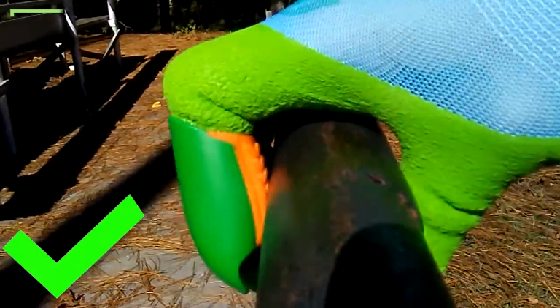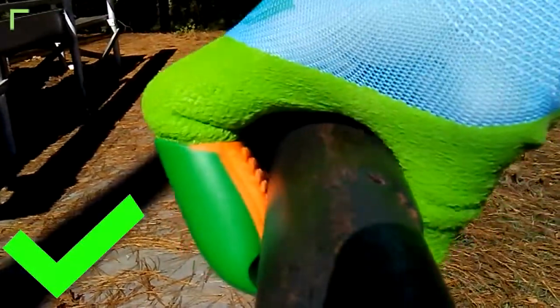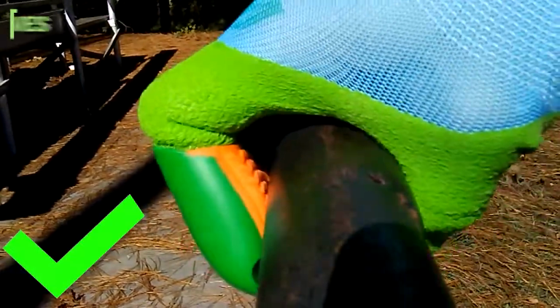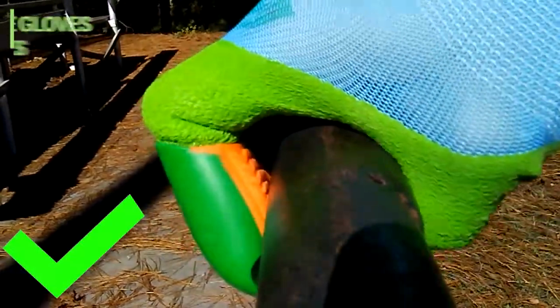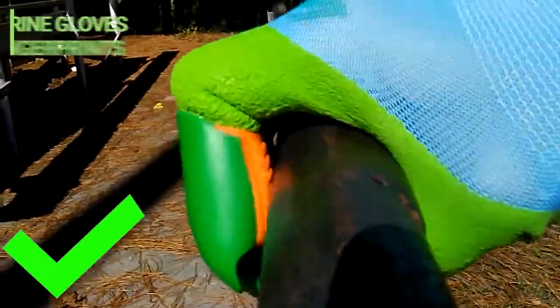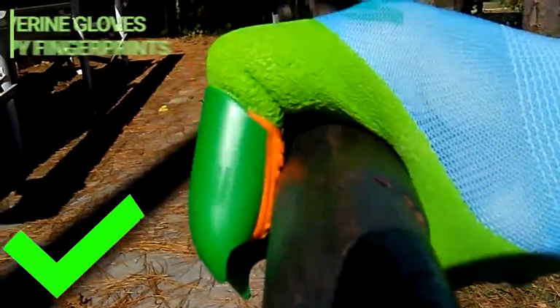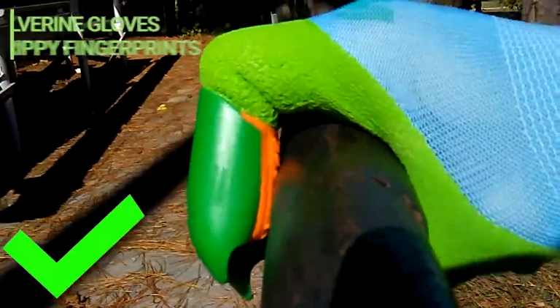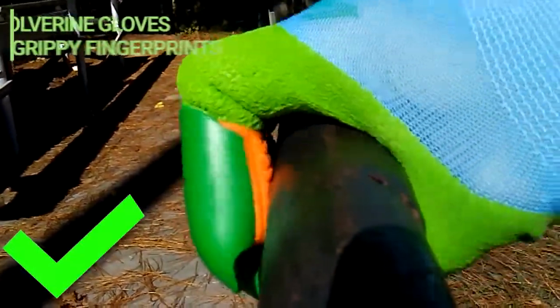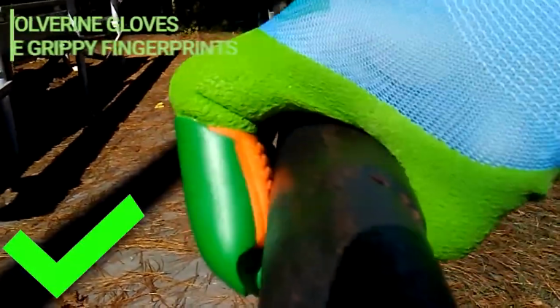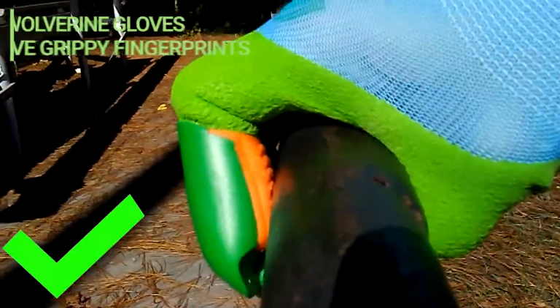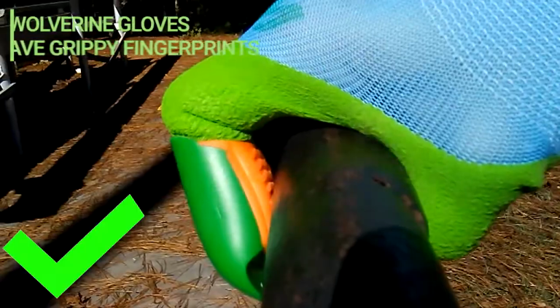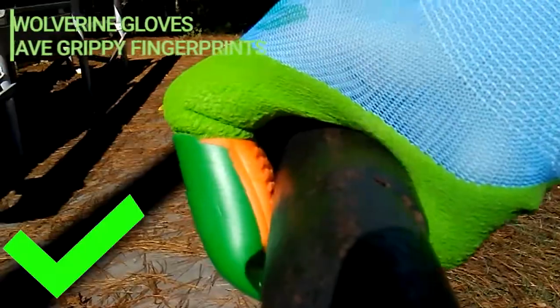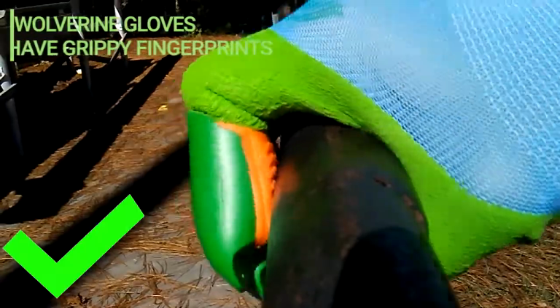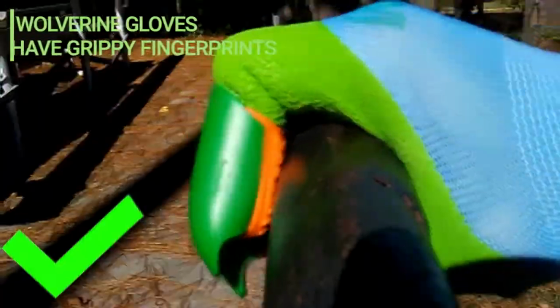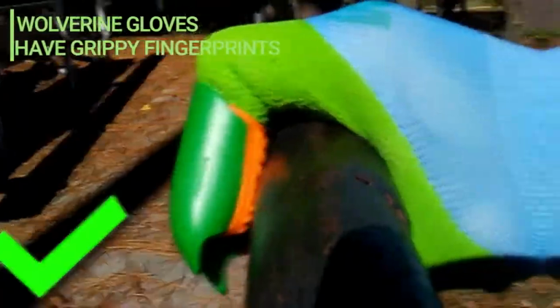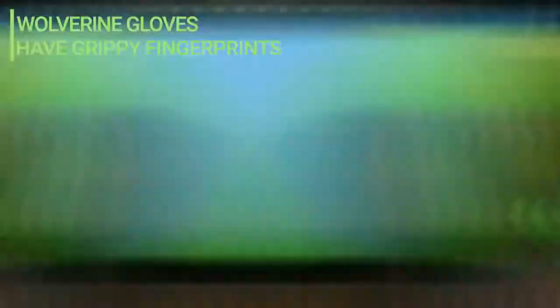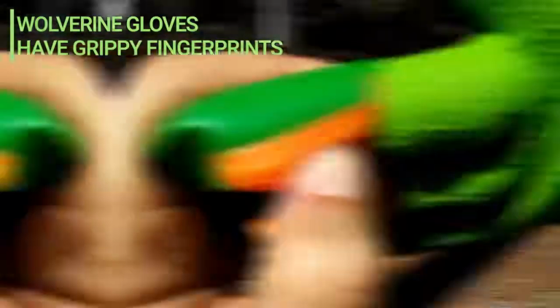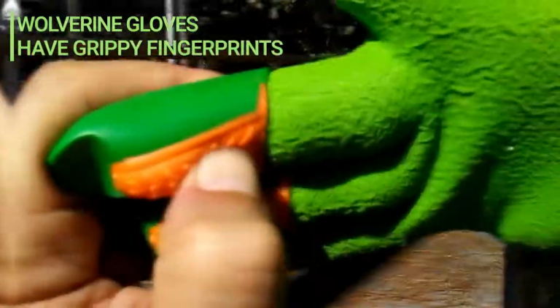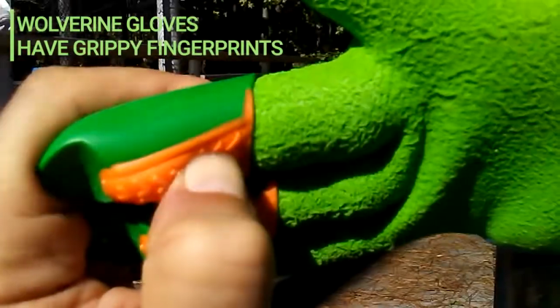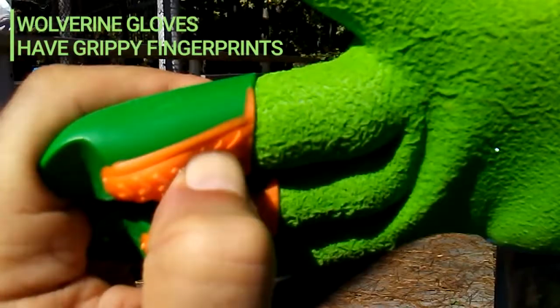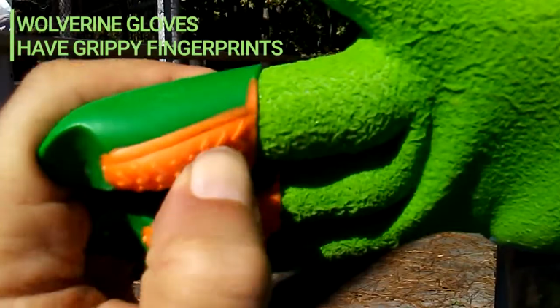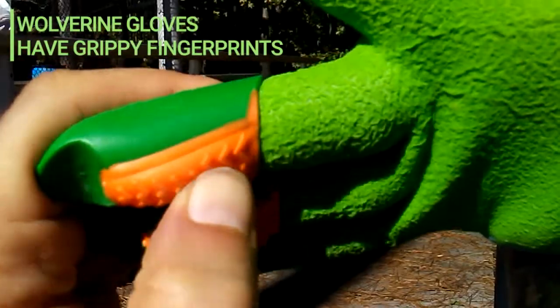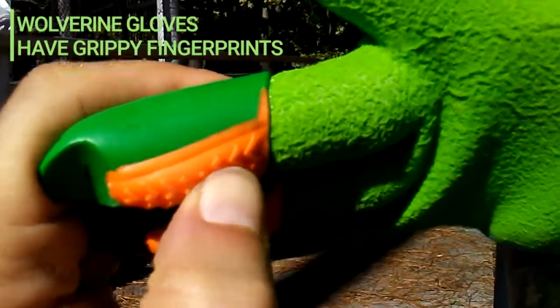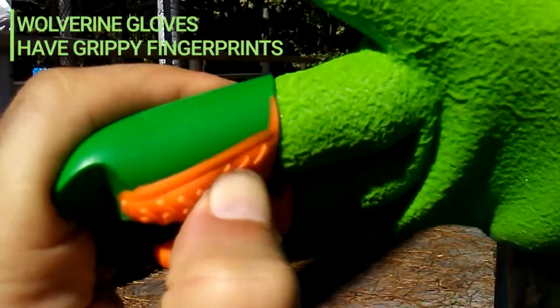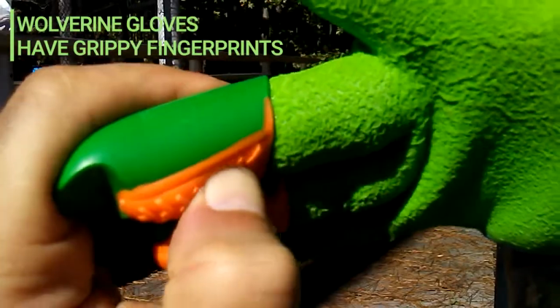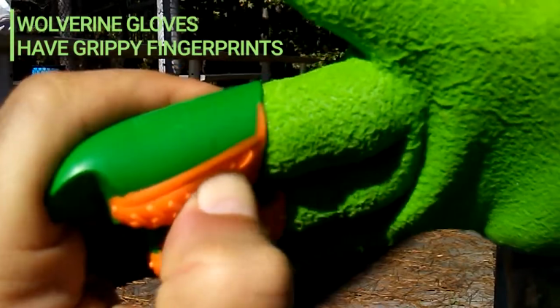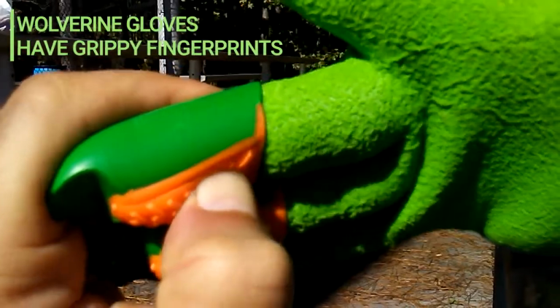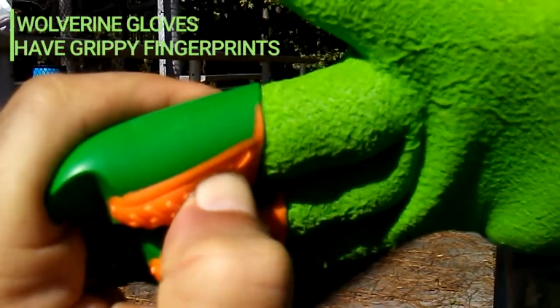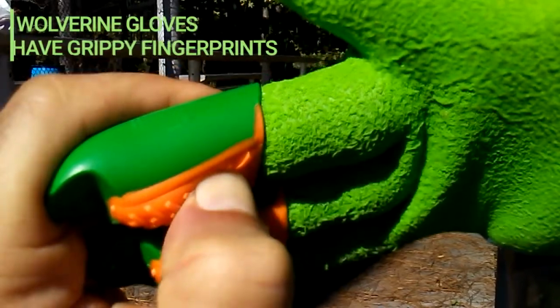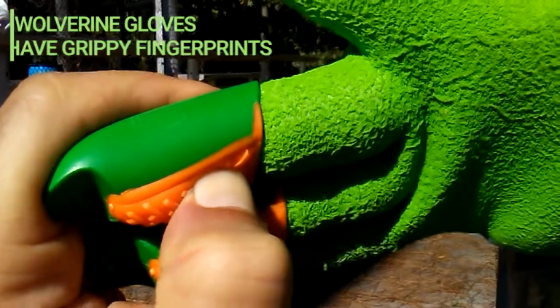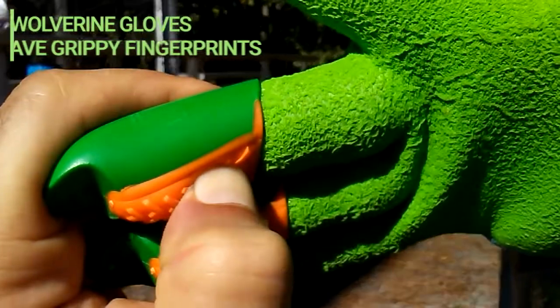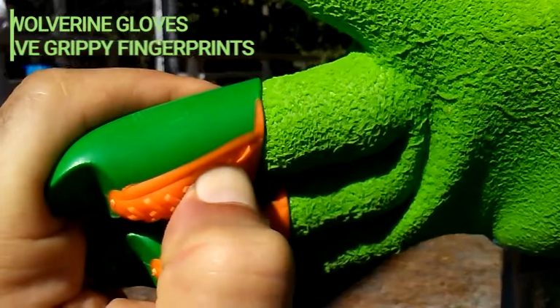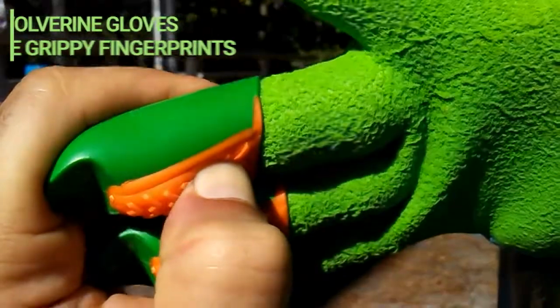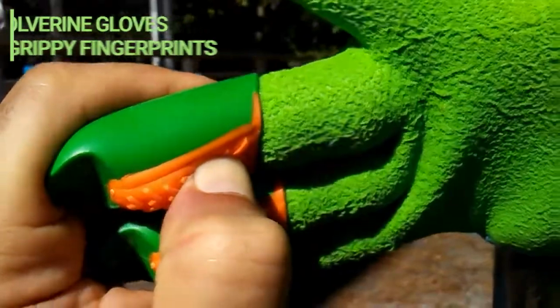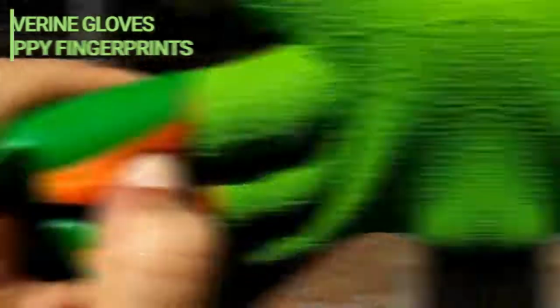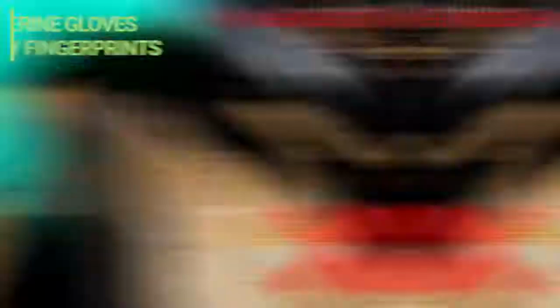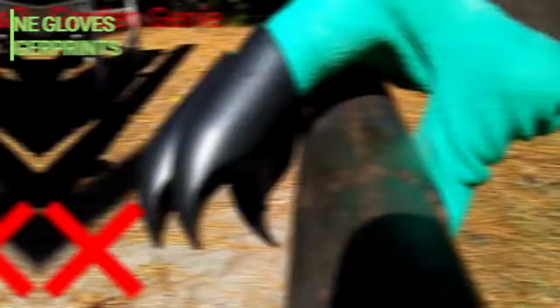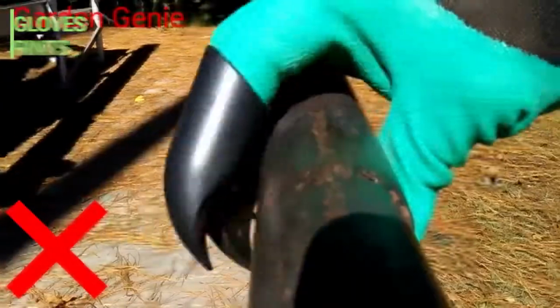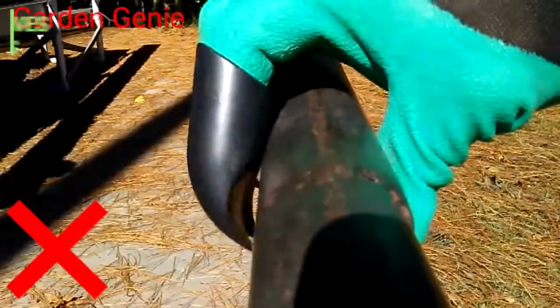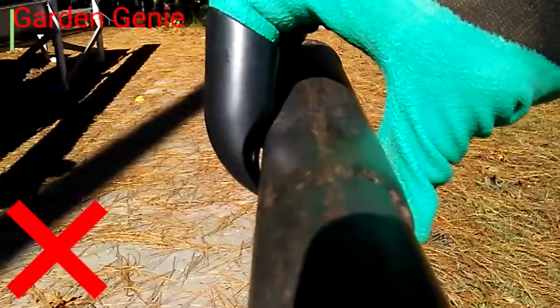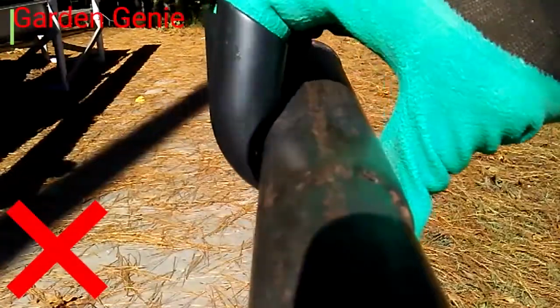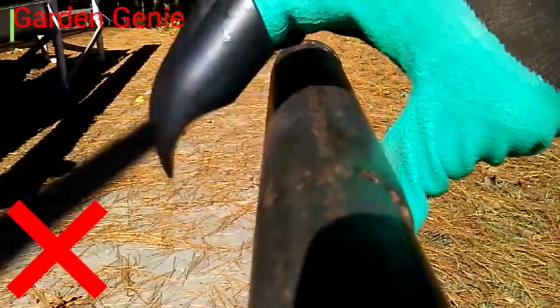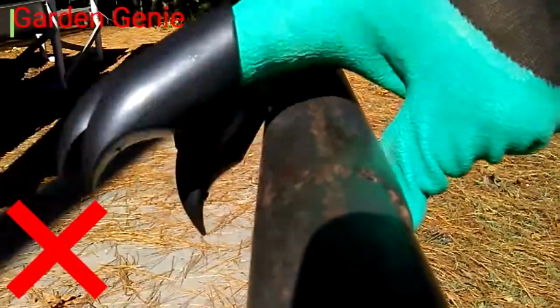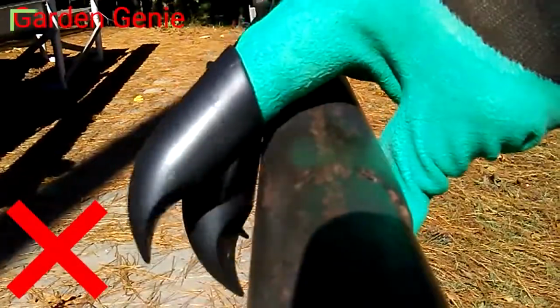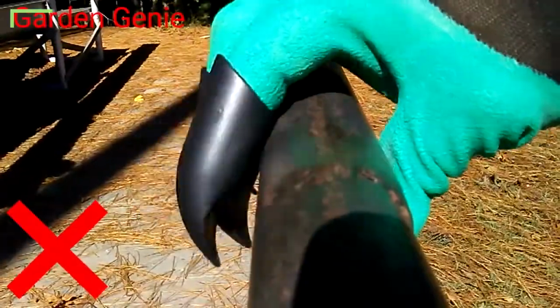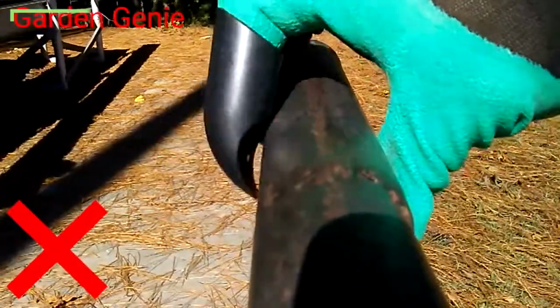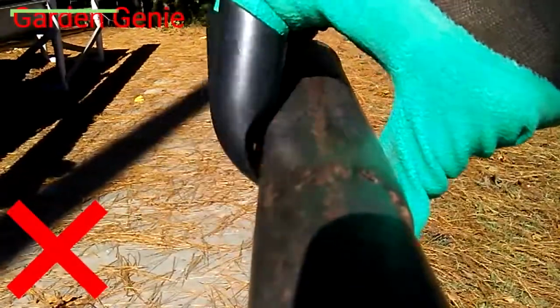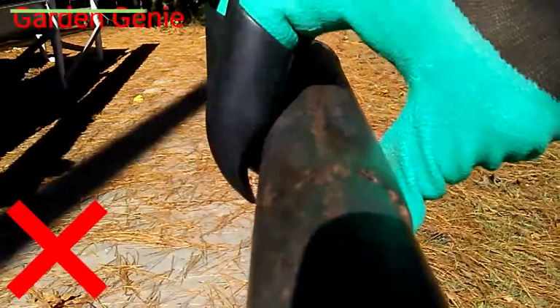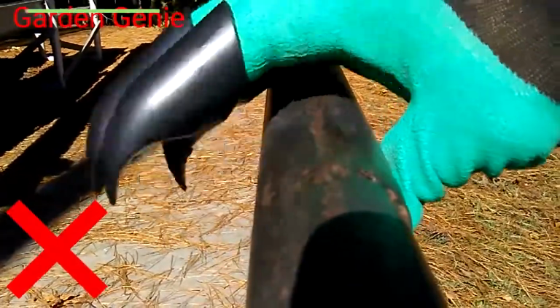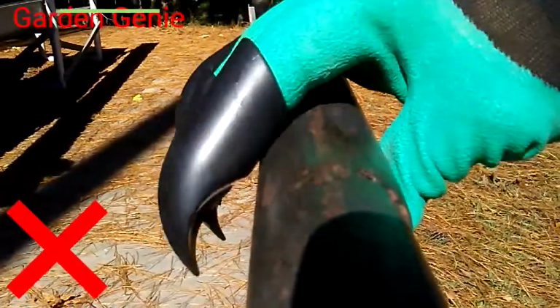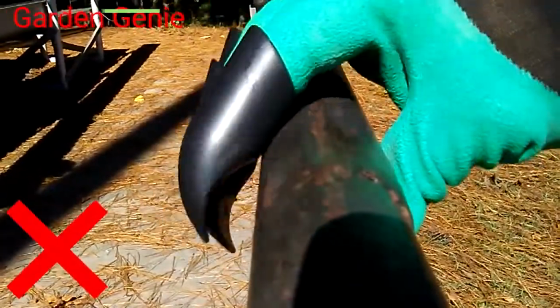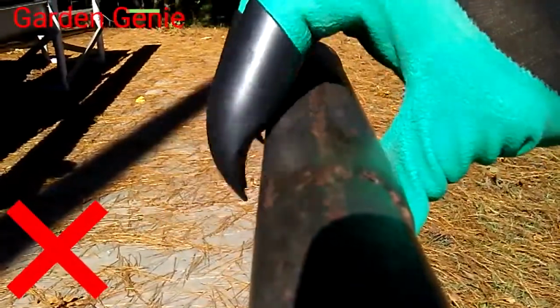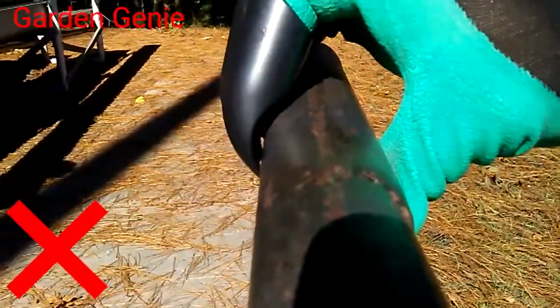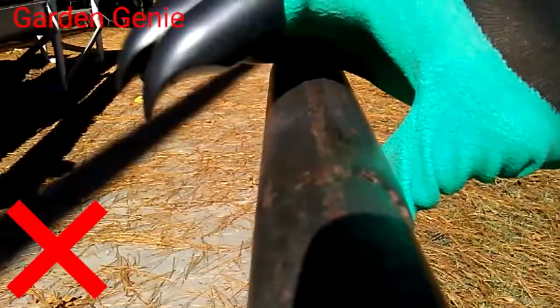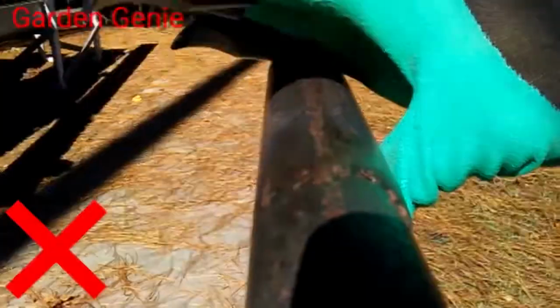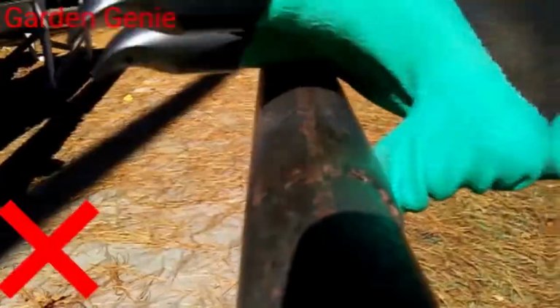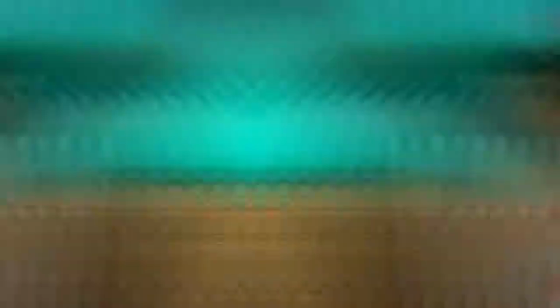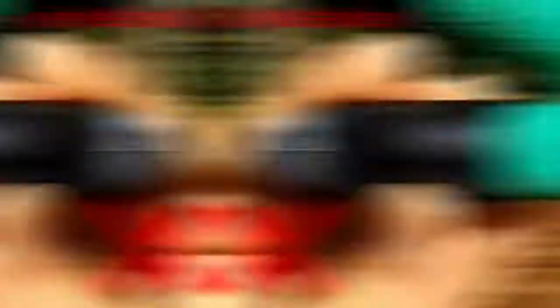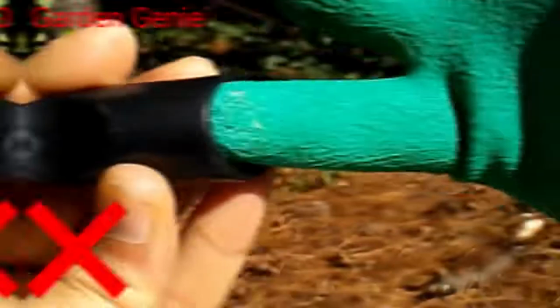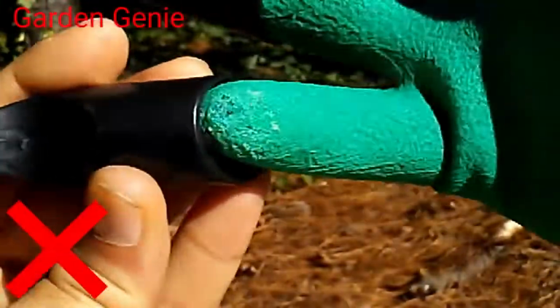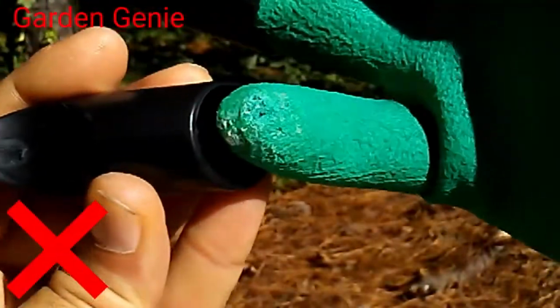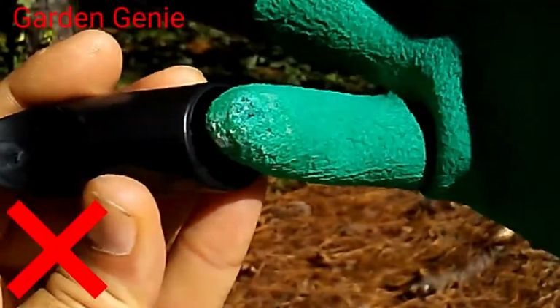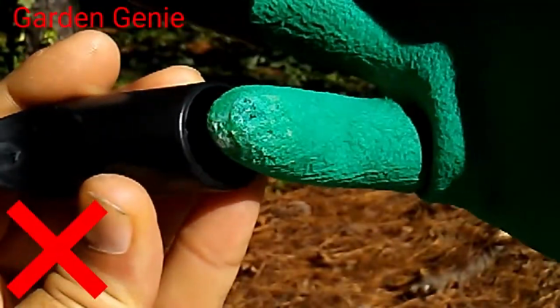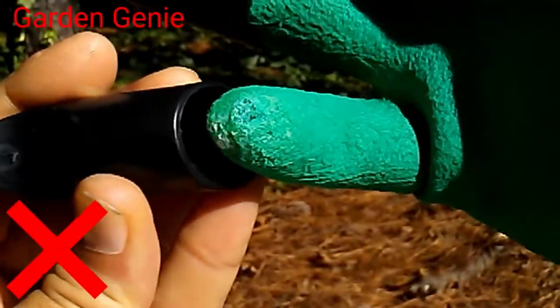Wolverine scored a 10 out of 10. It has the upgraded claw with the grippy fingerprints, which helps feel and grip what you're holding.